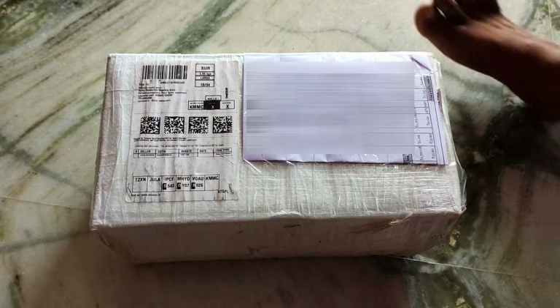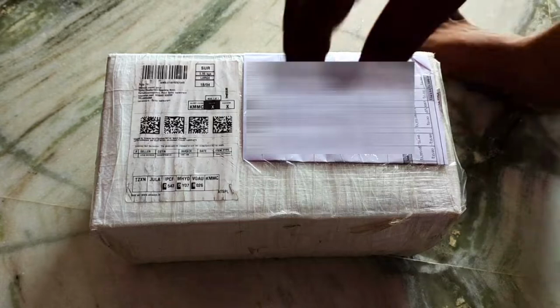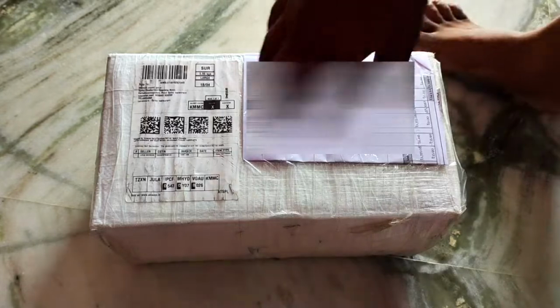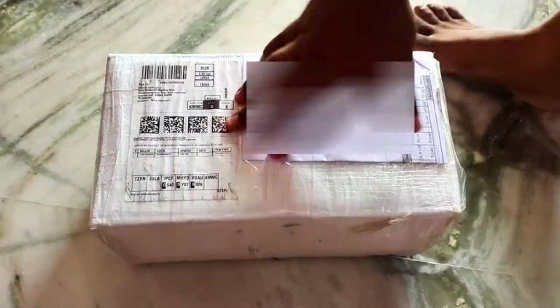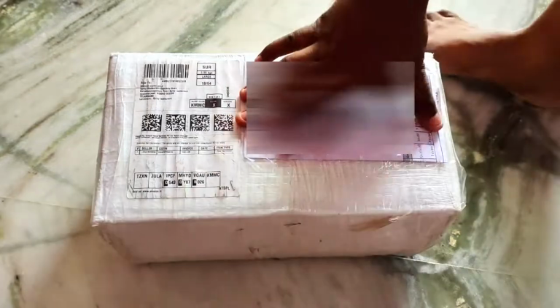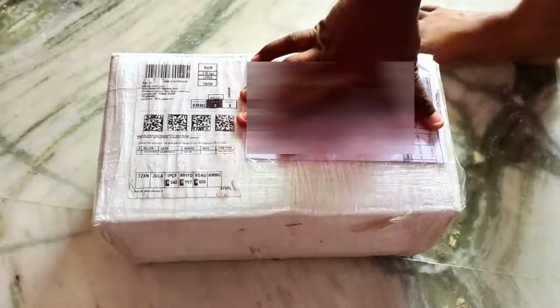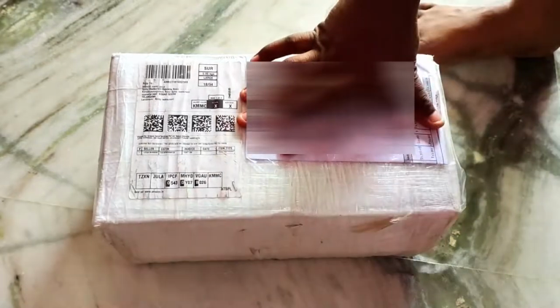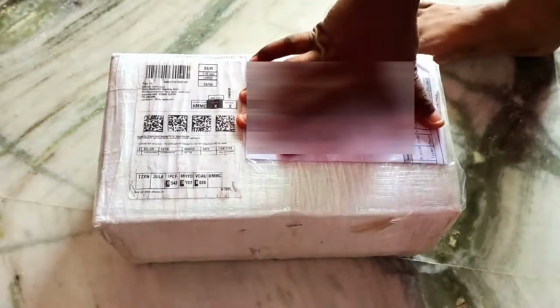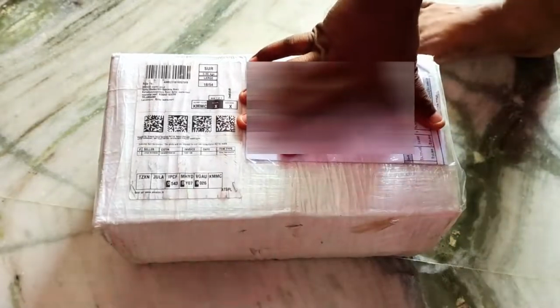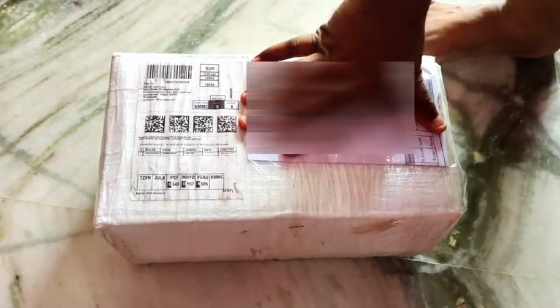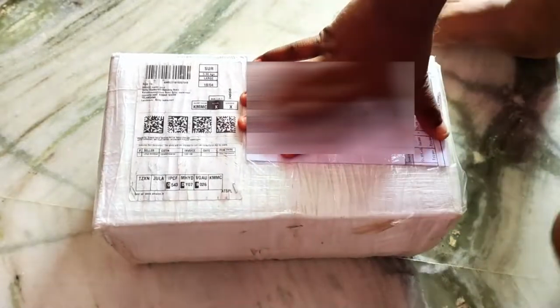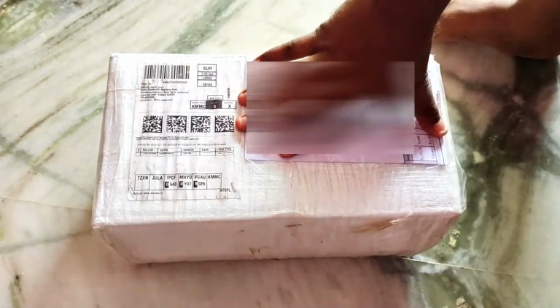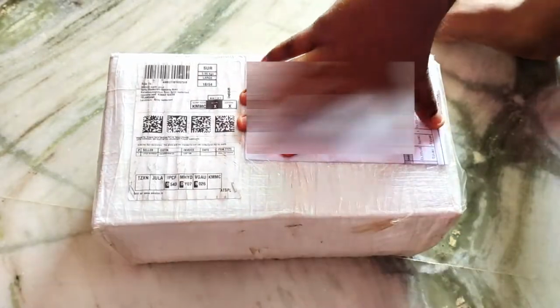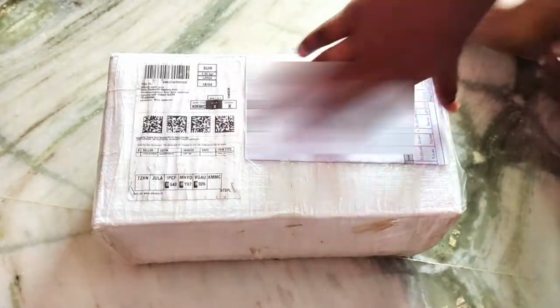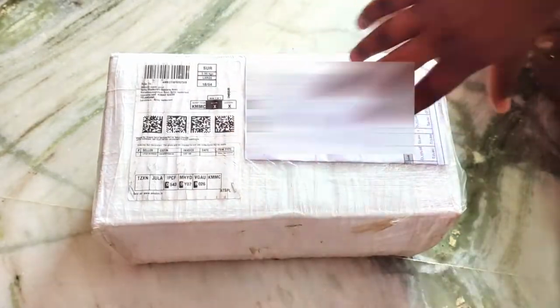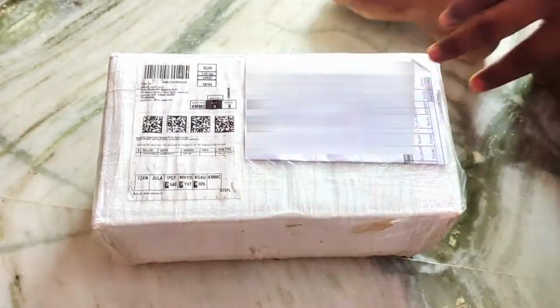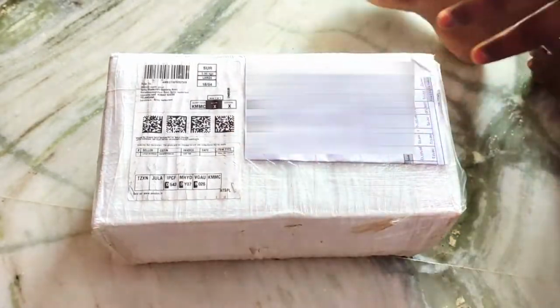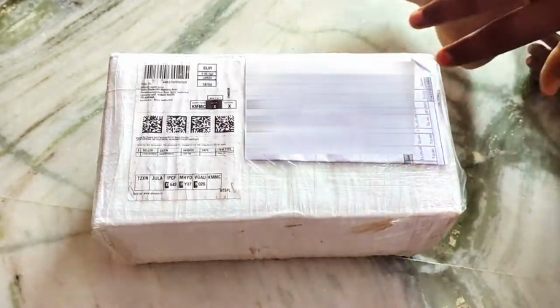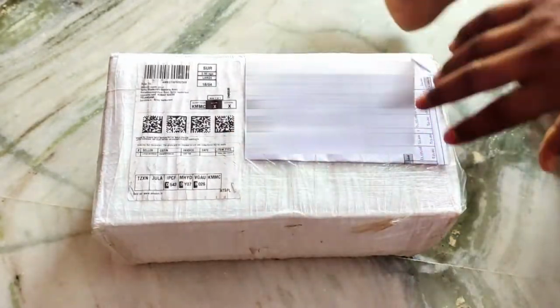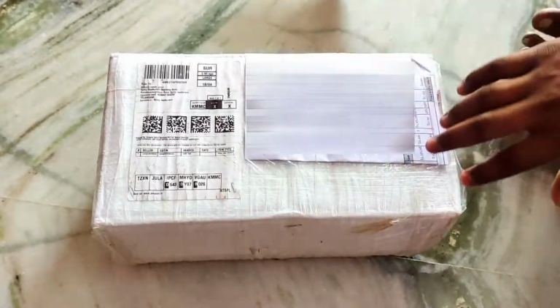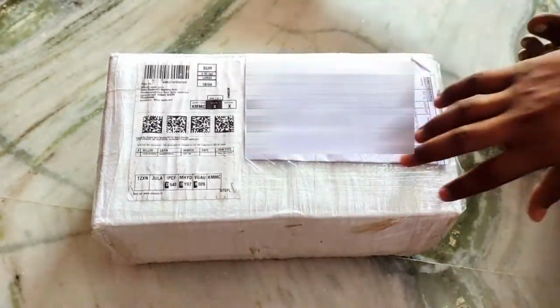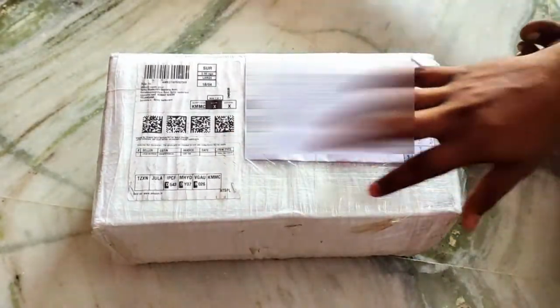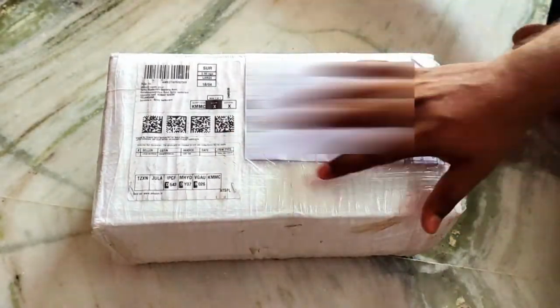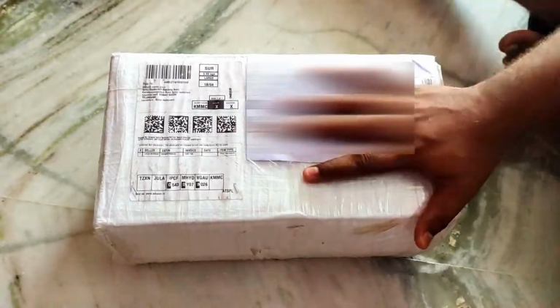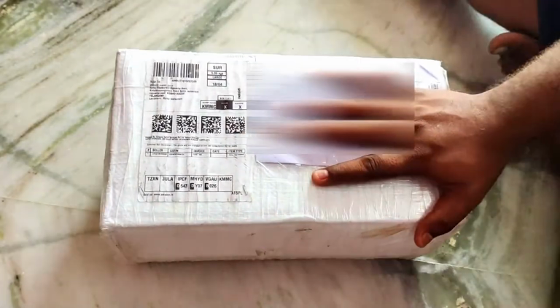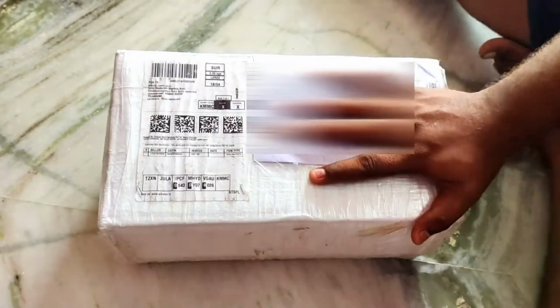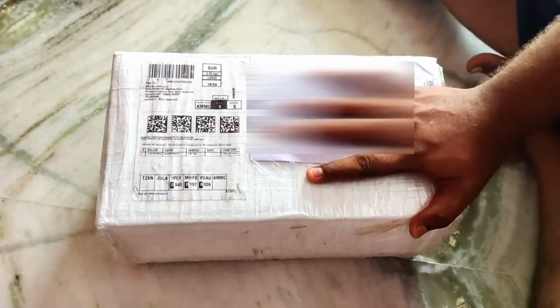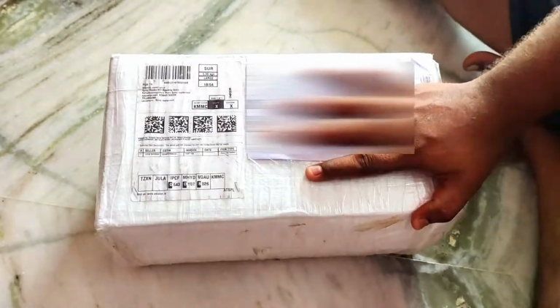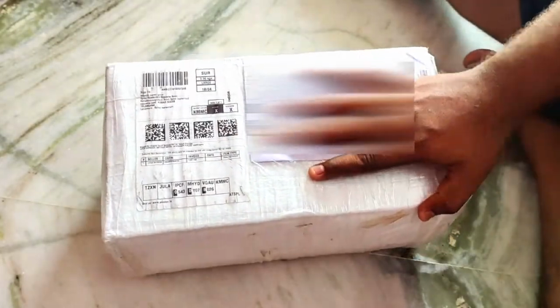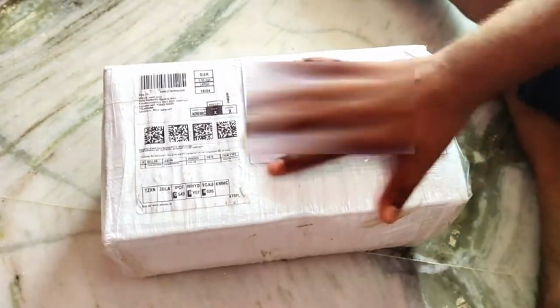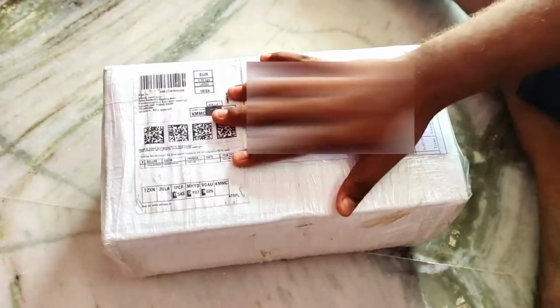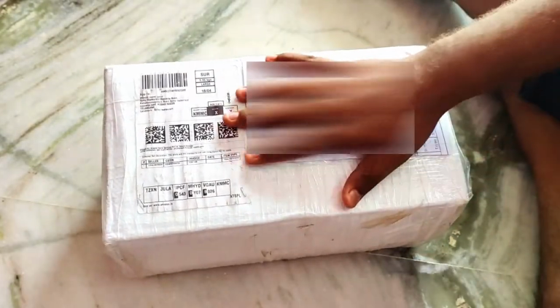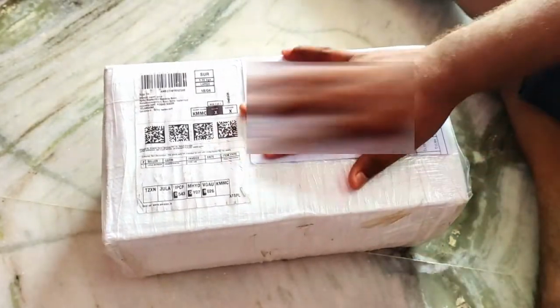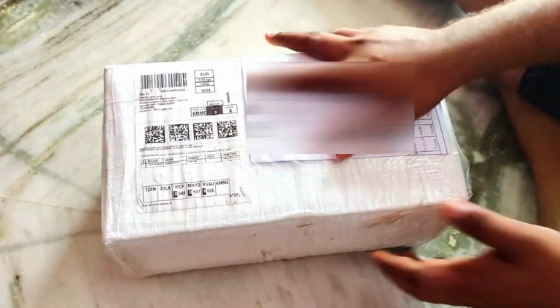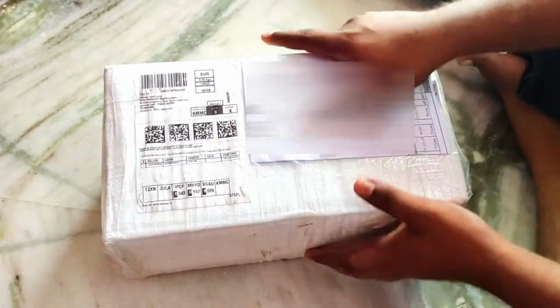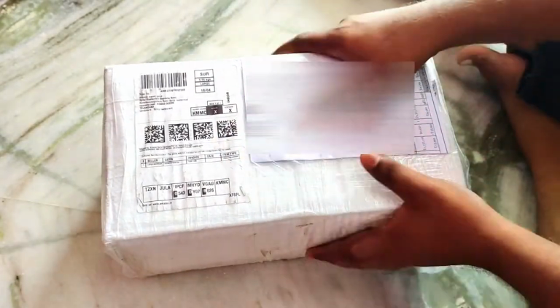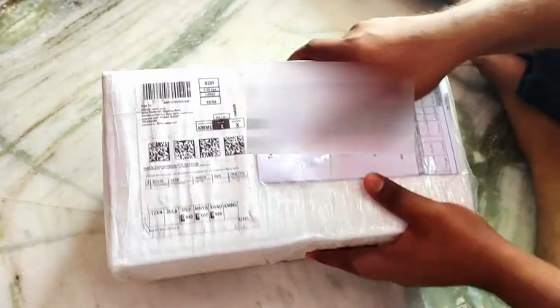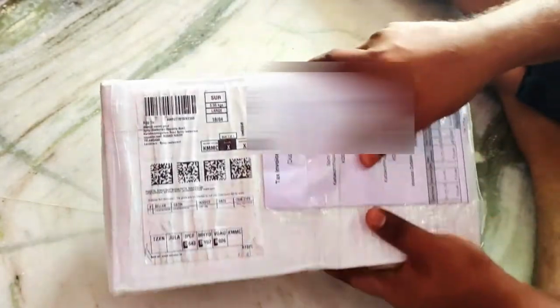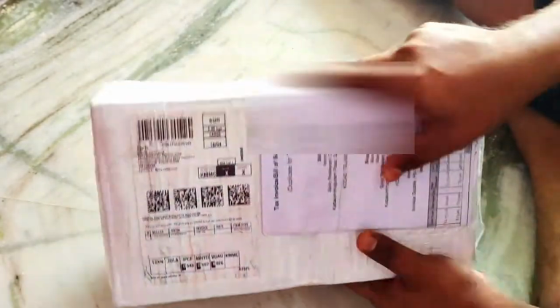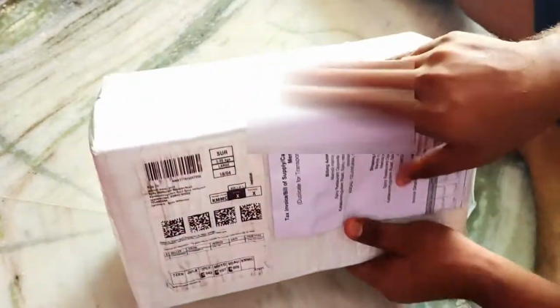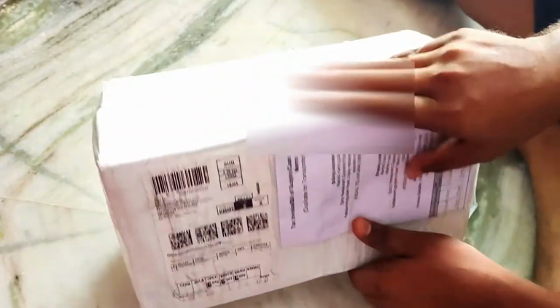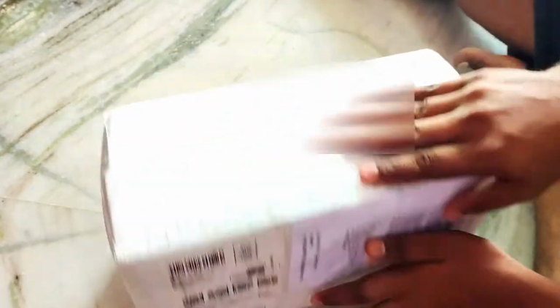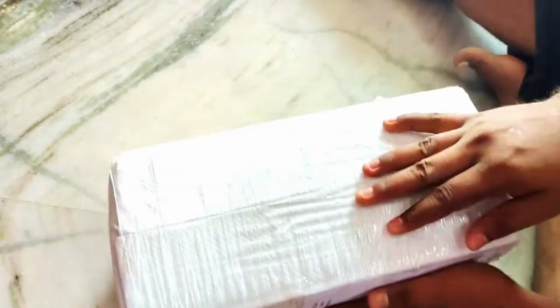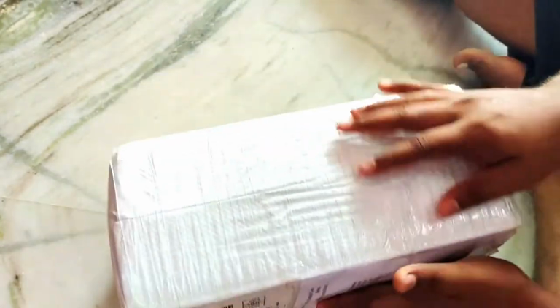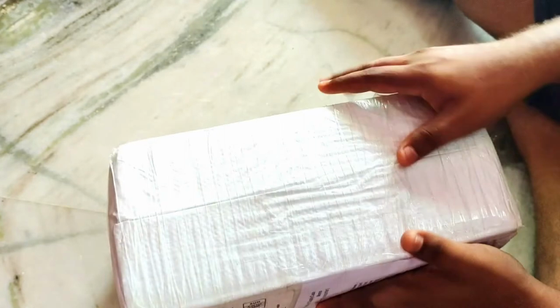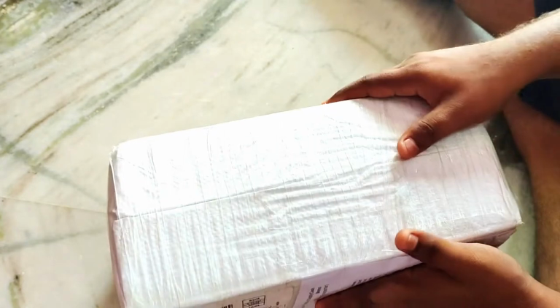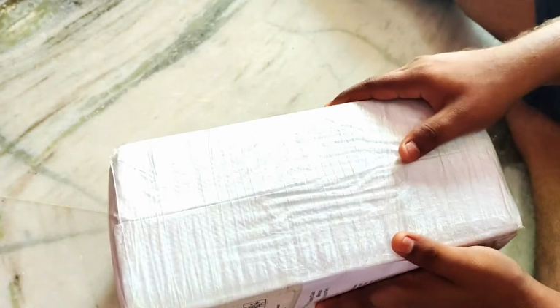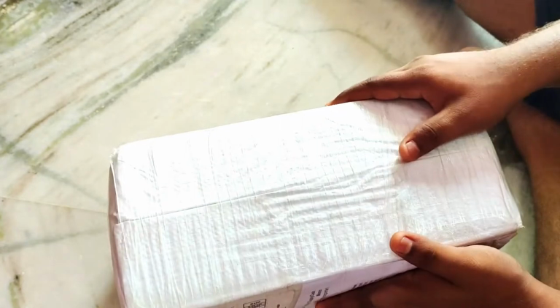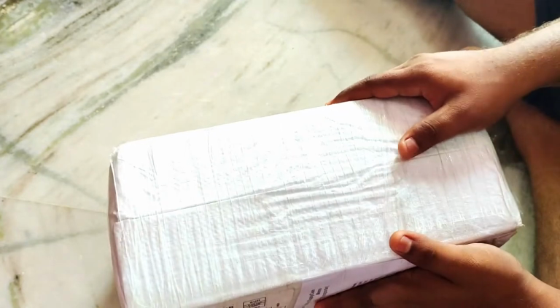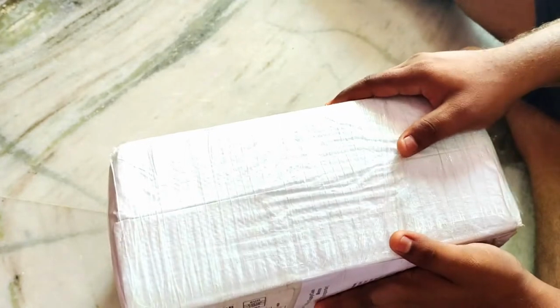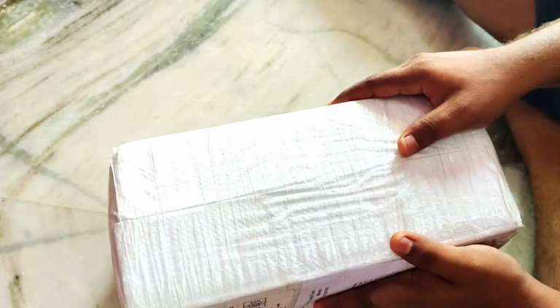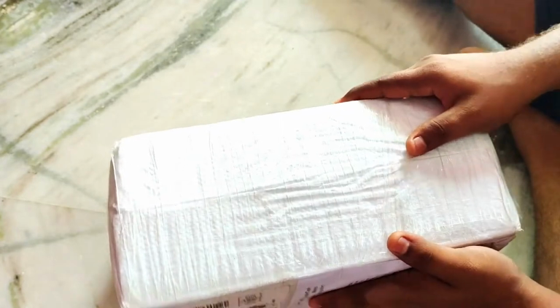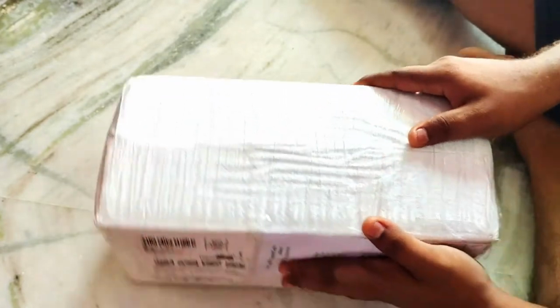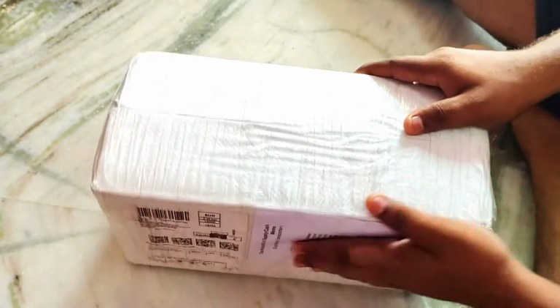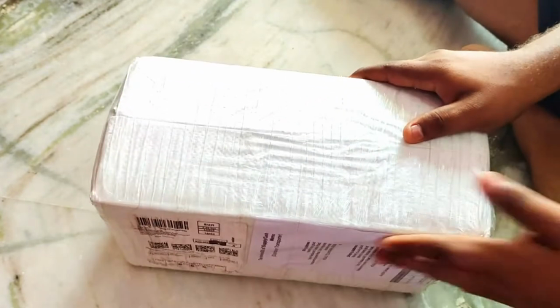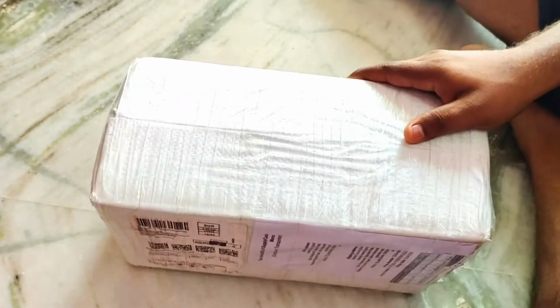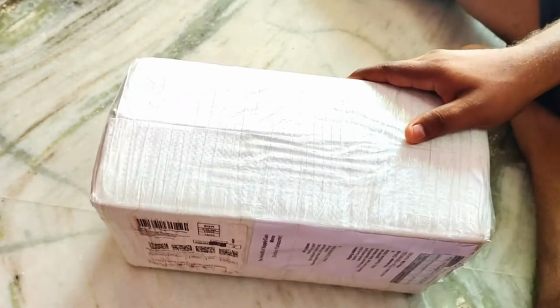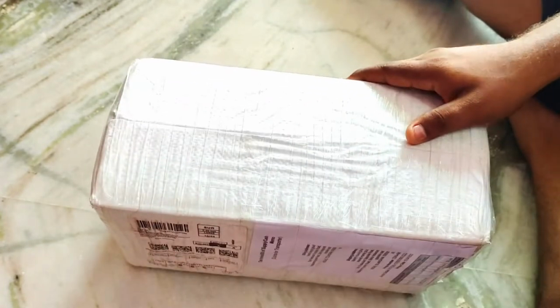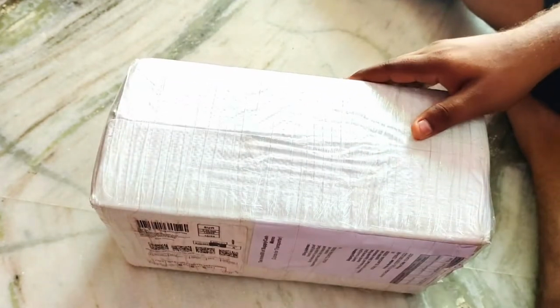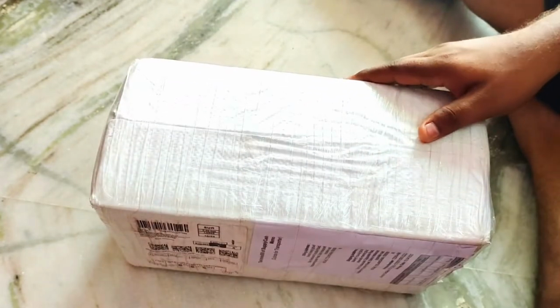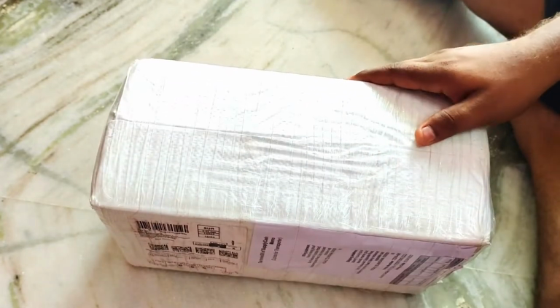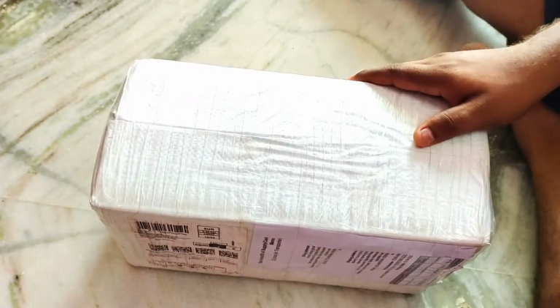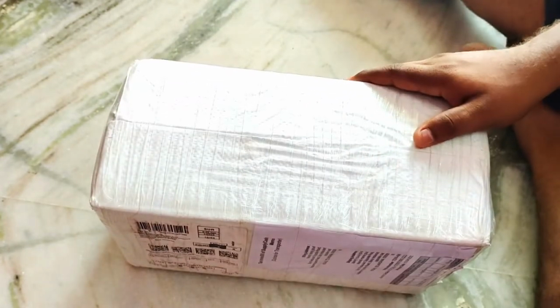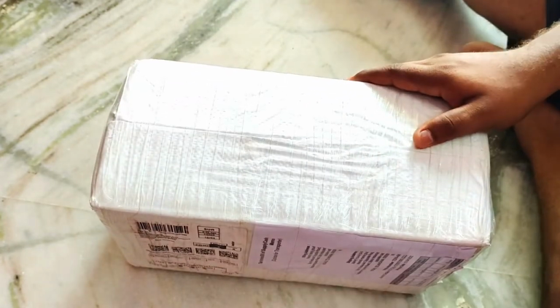Hello friends, this is Manoj. Welcome back to our channel. We will do the unboxing for Benchwise — the unboxing and review.